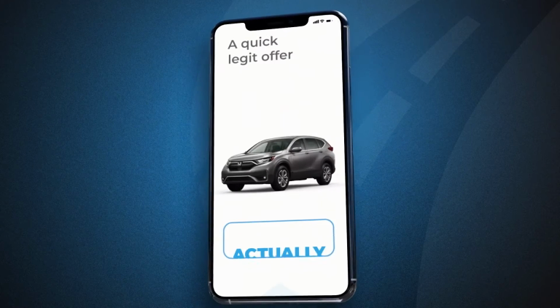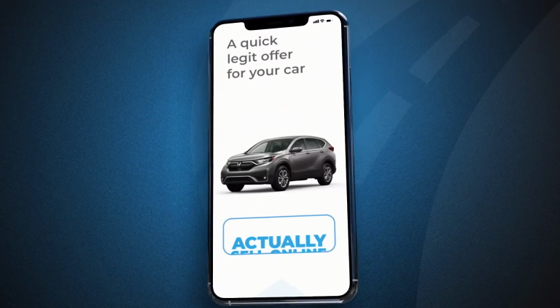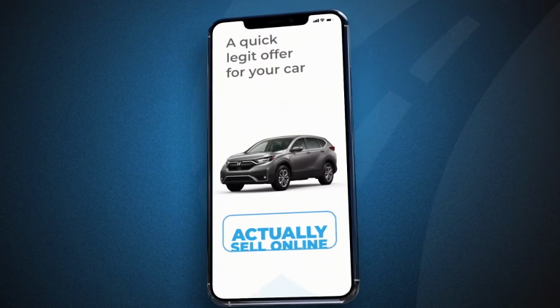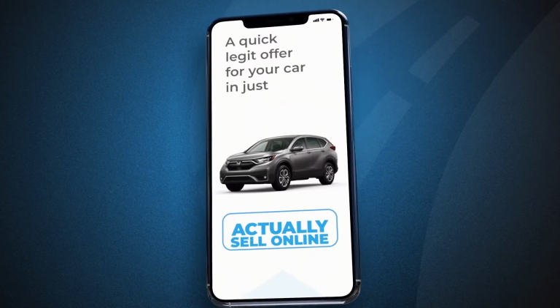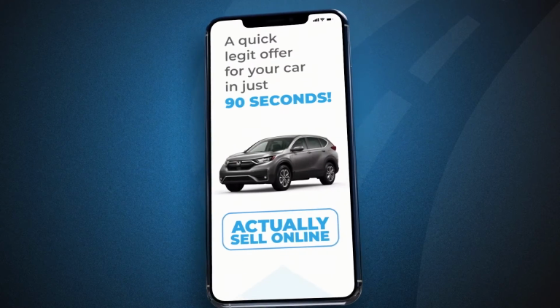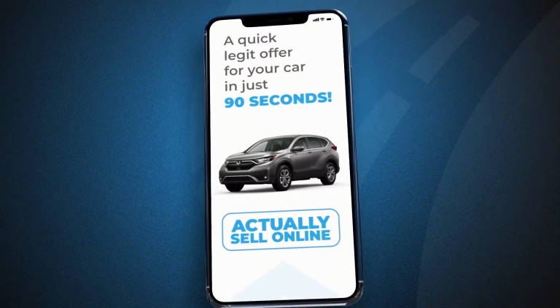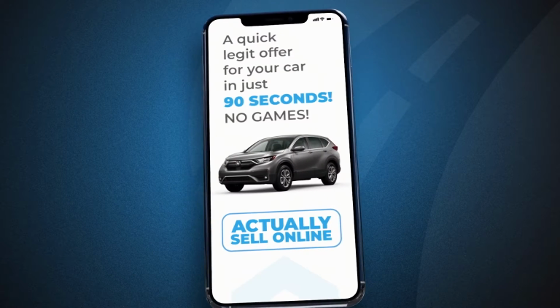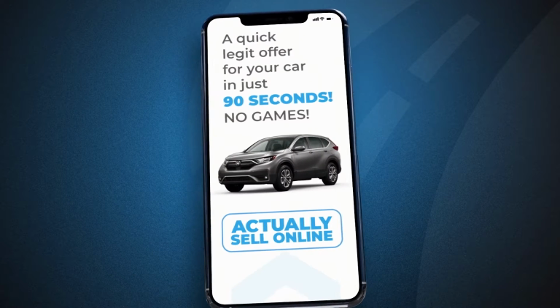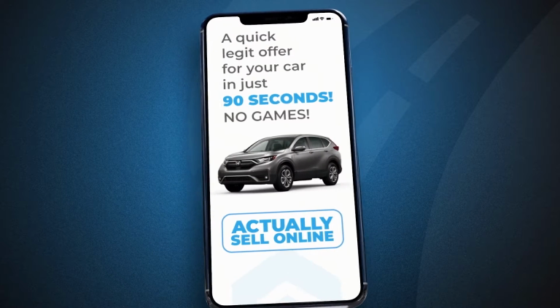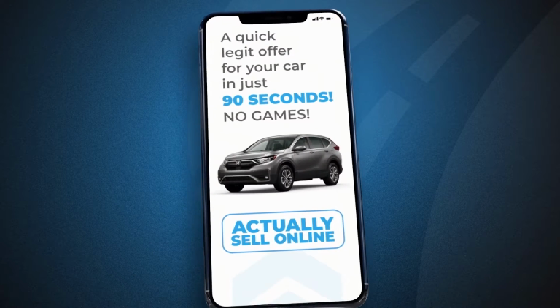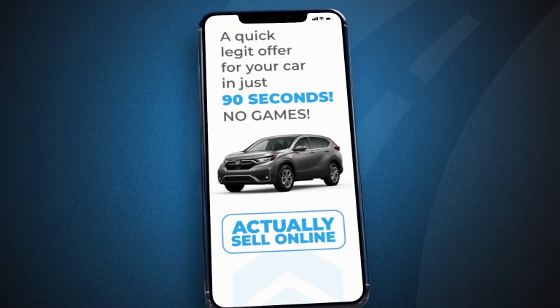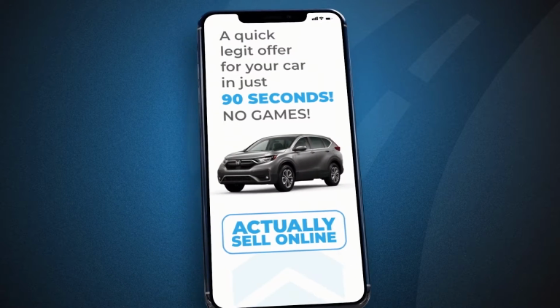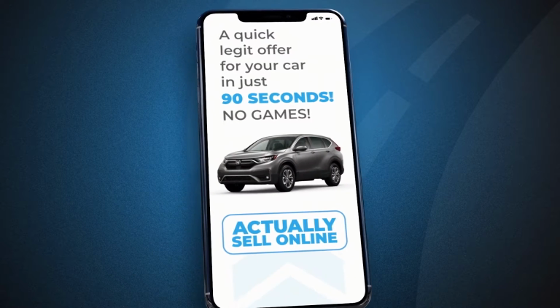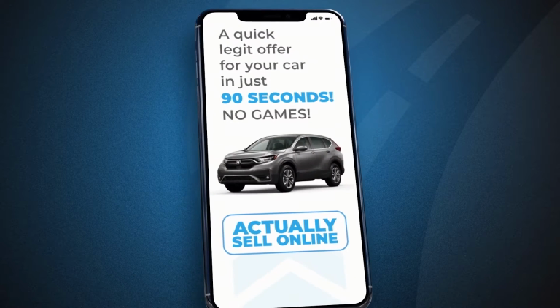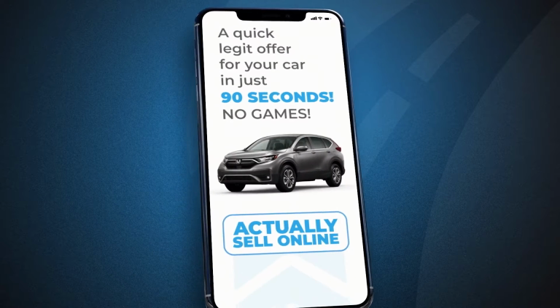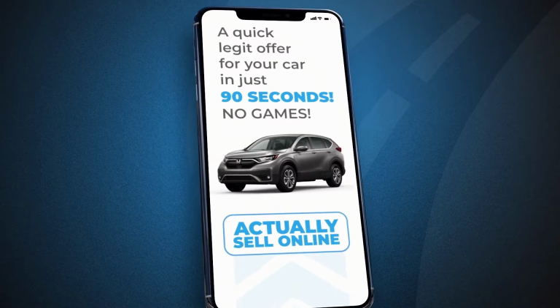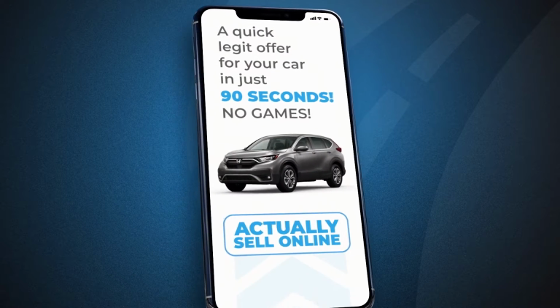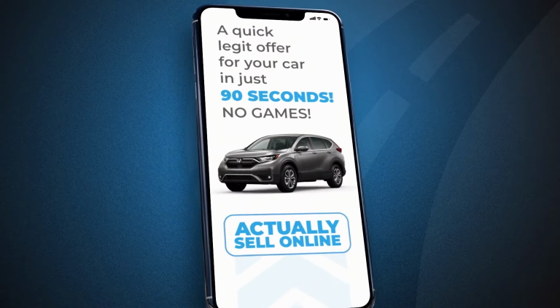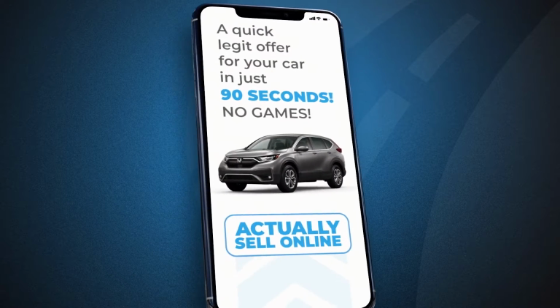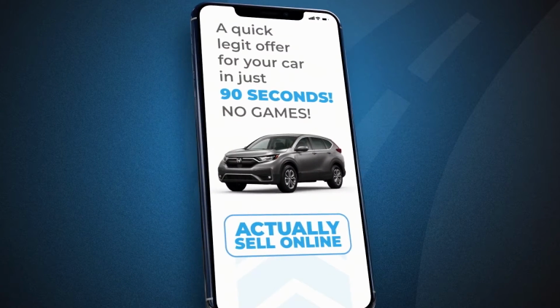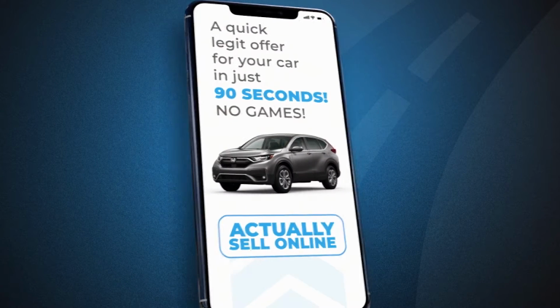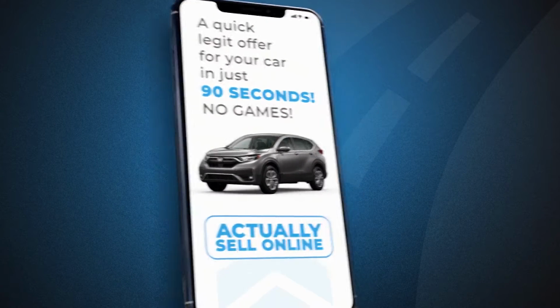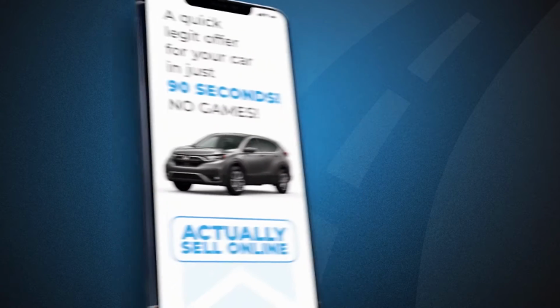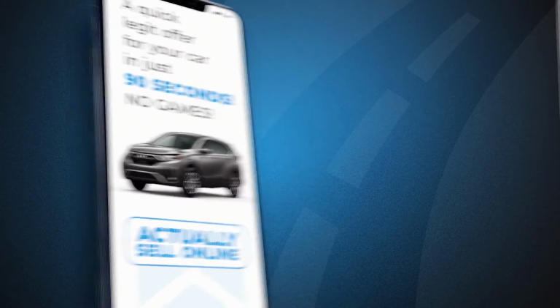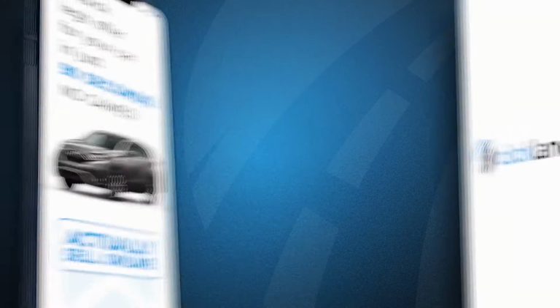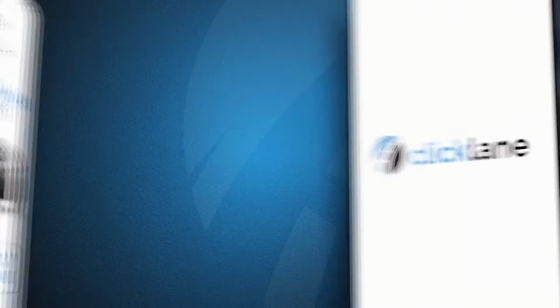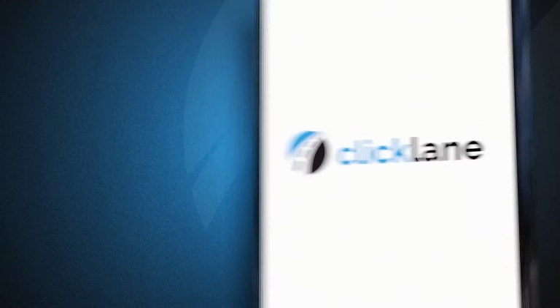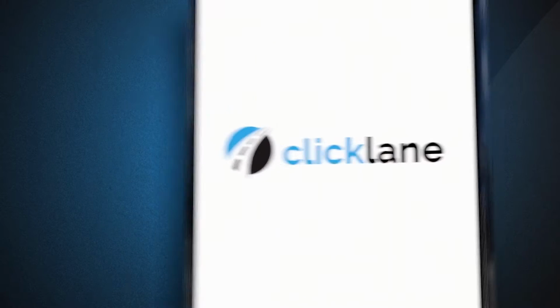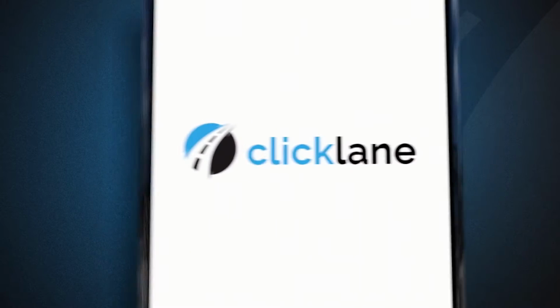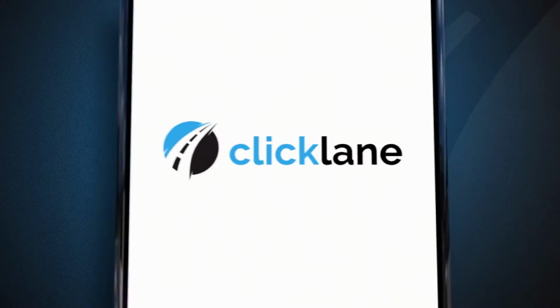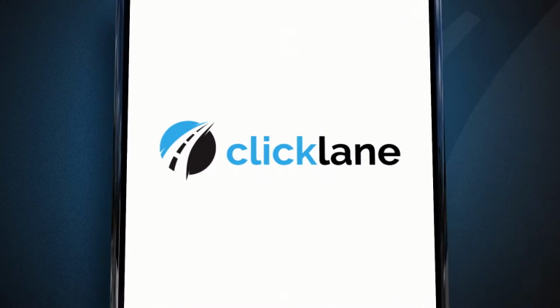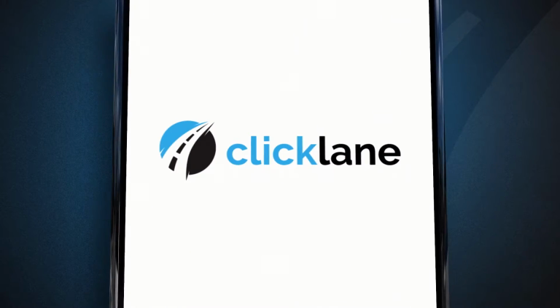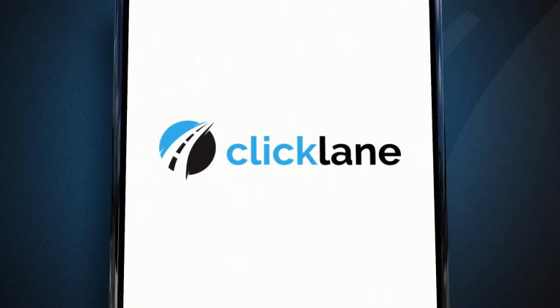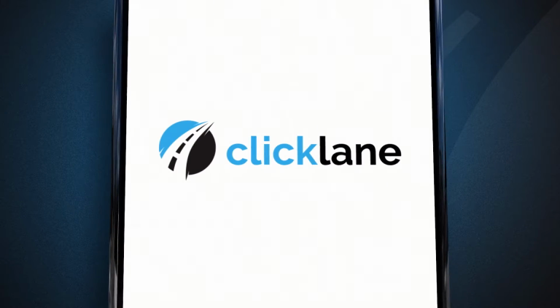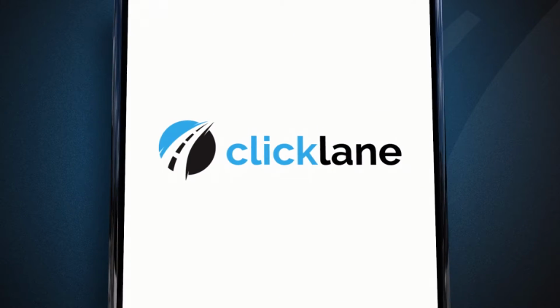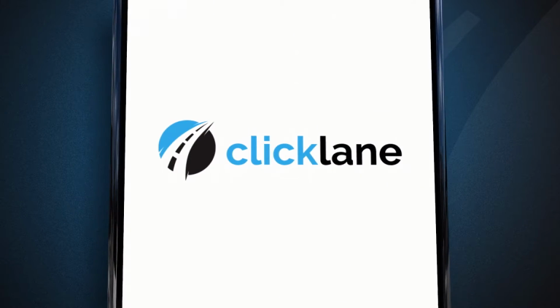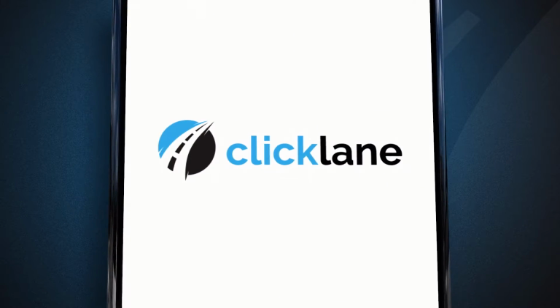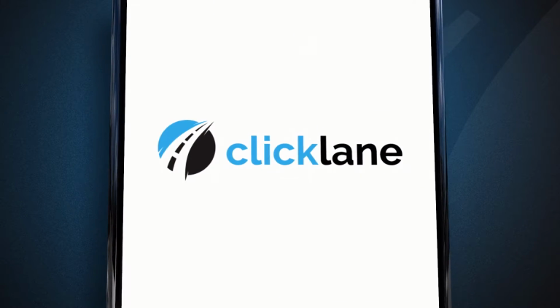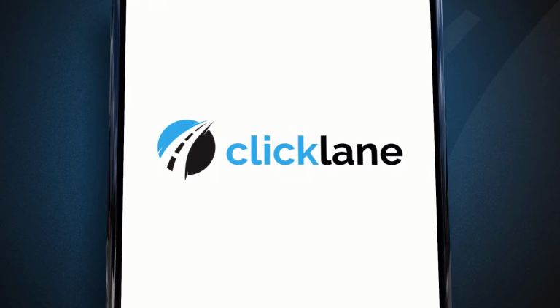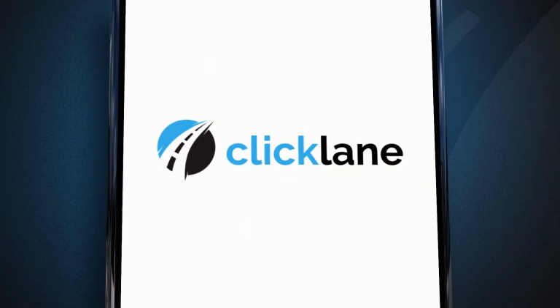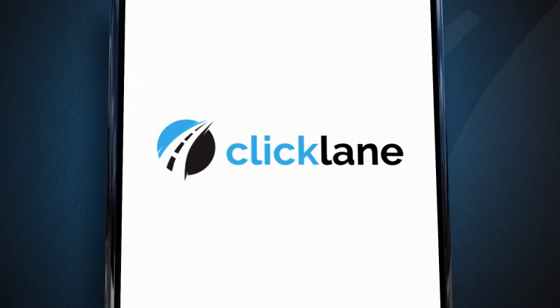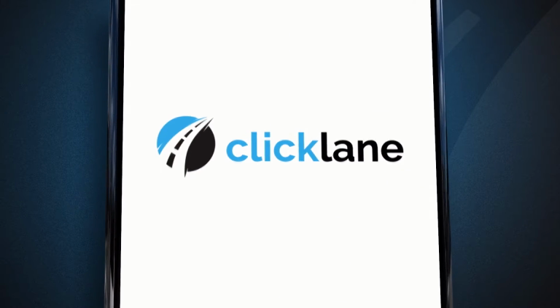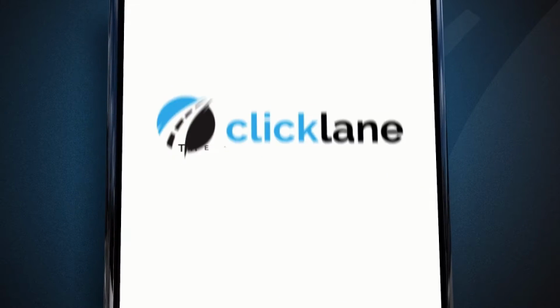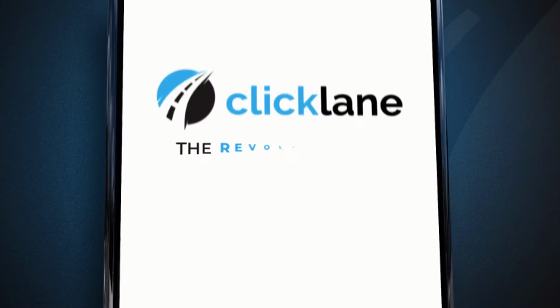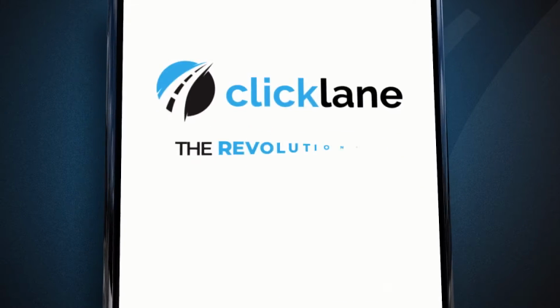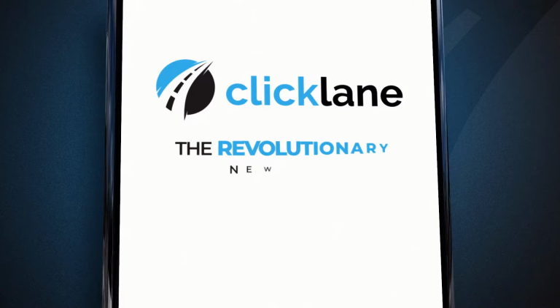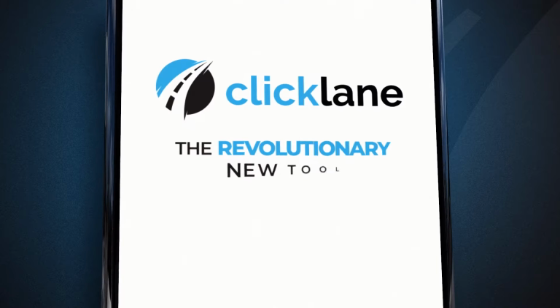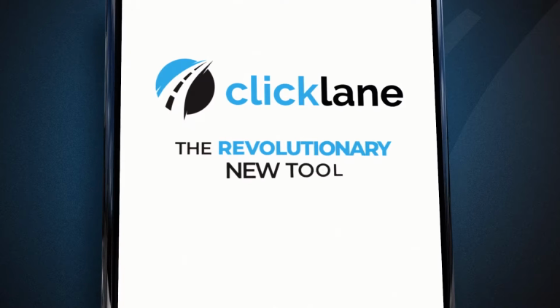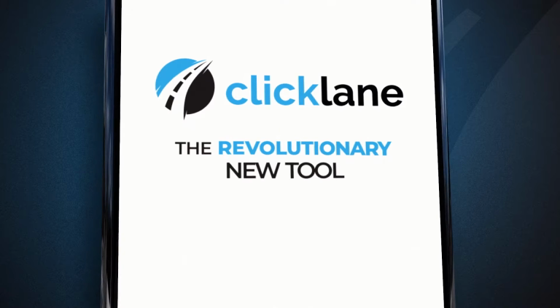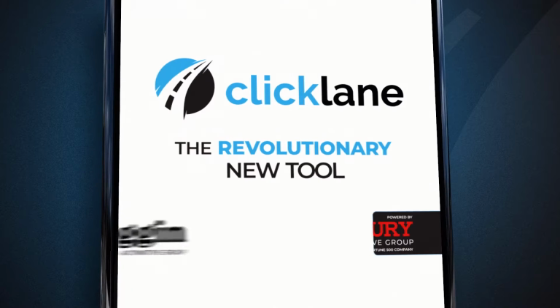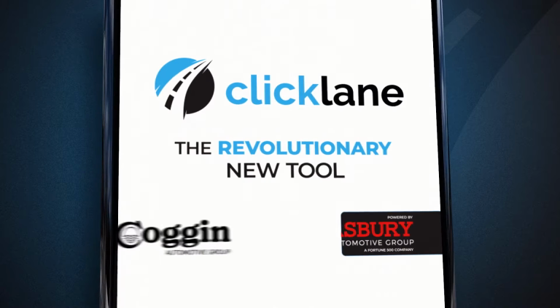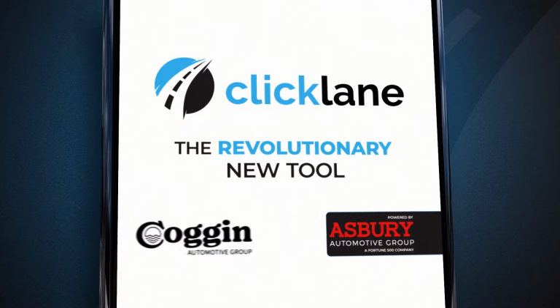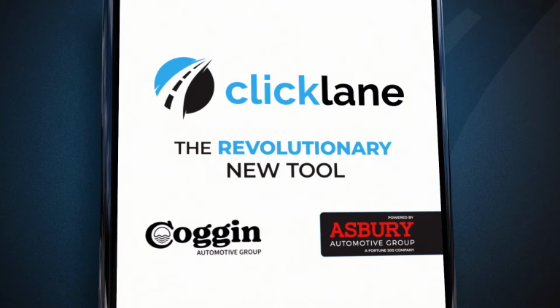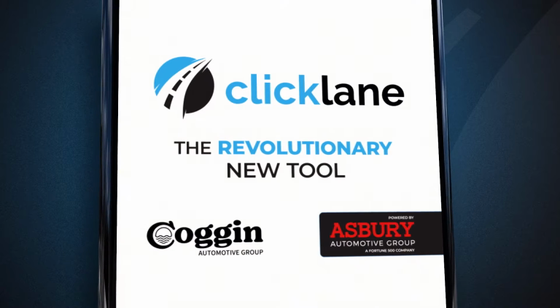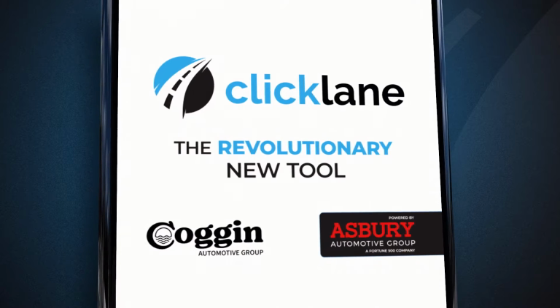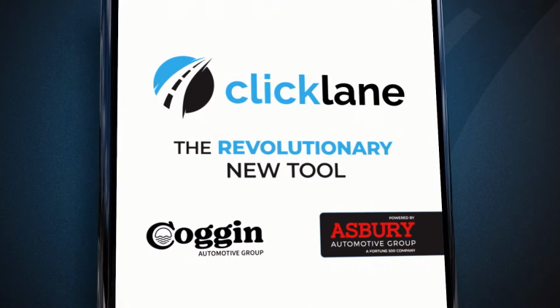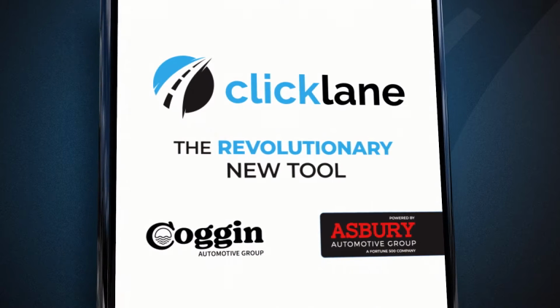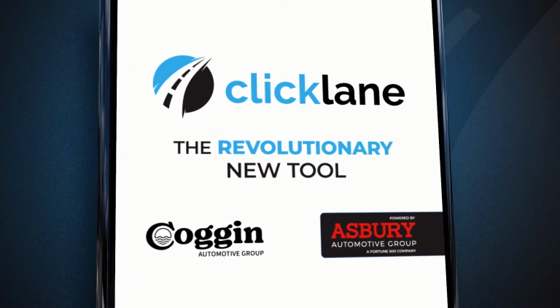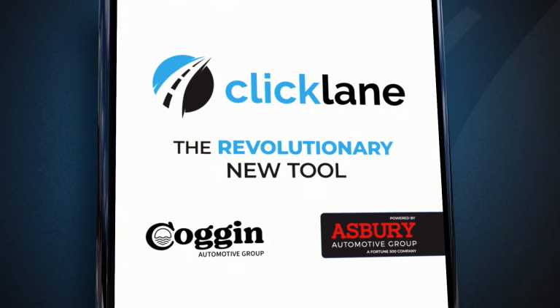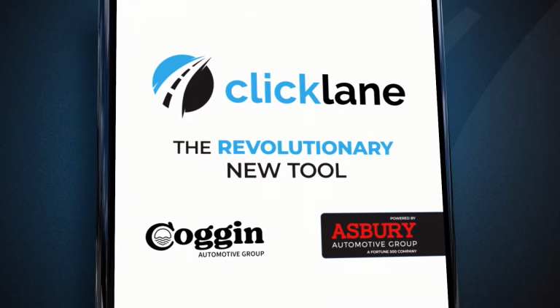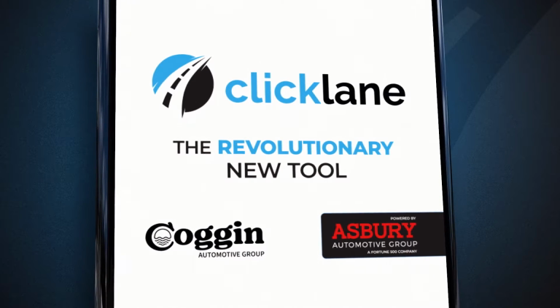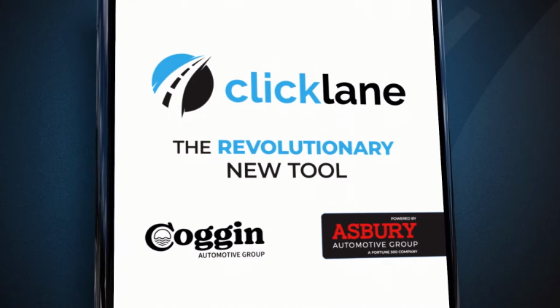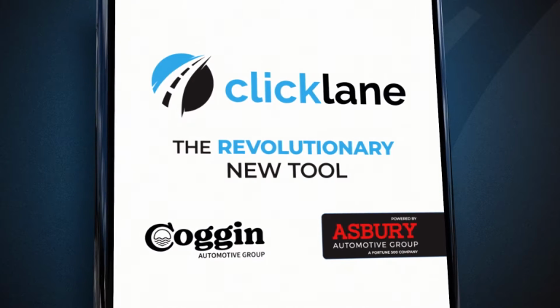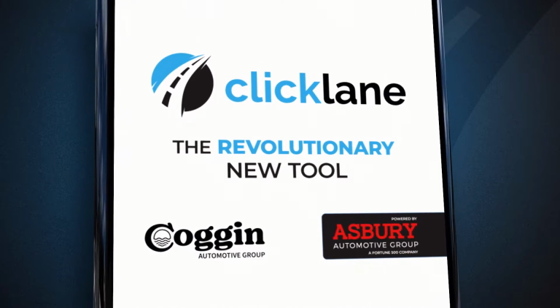What if you could sell your car in just 90 seconds? Now you can with Clicklane from Asbury Automotive.